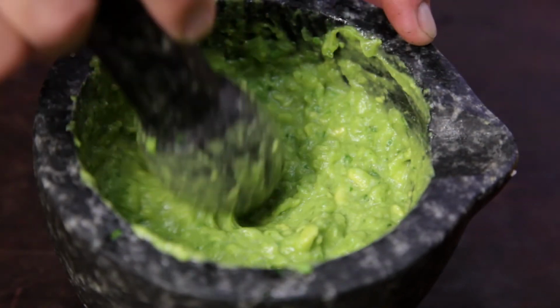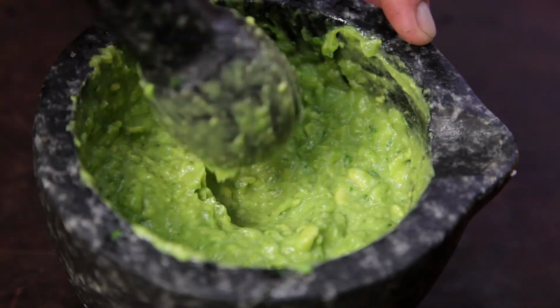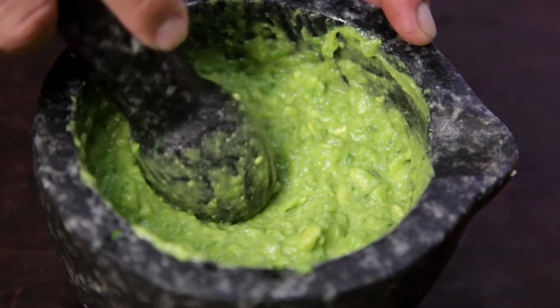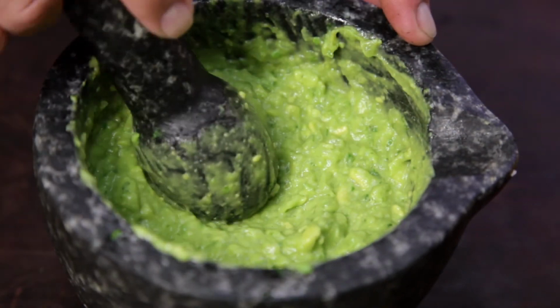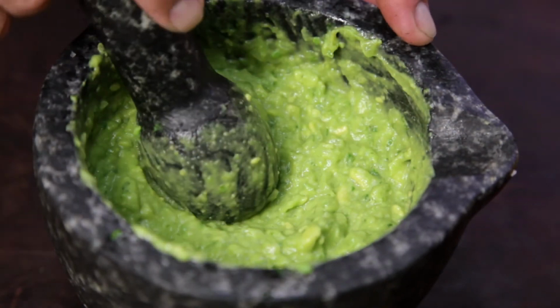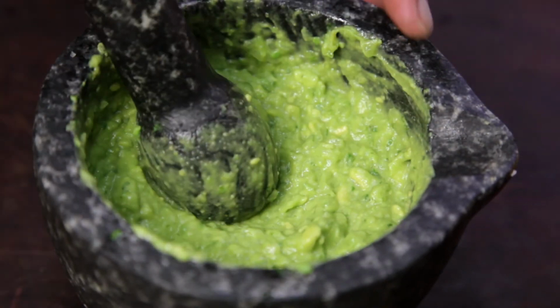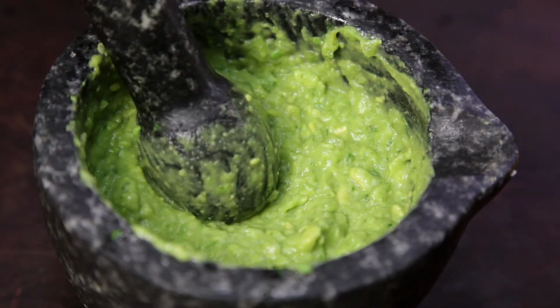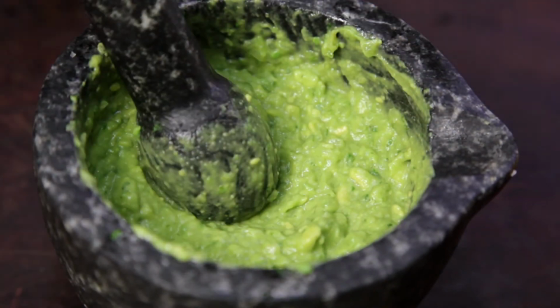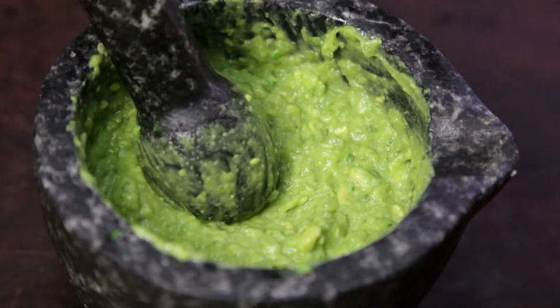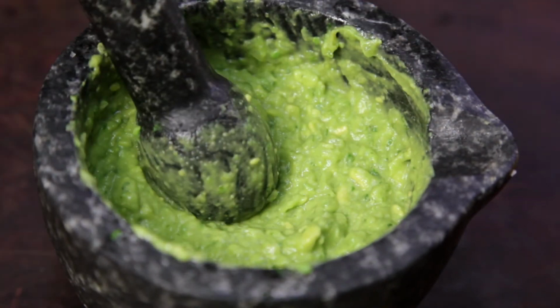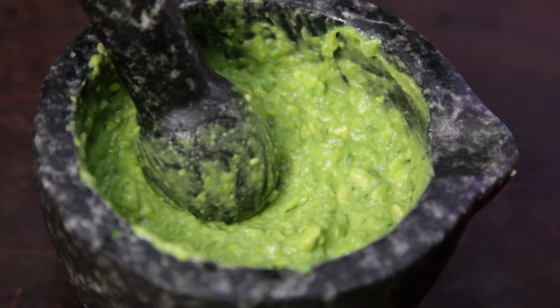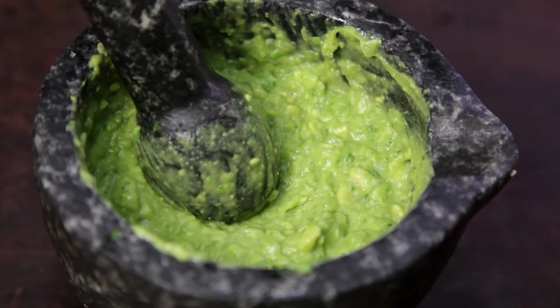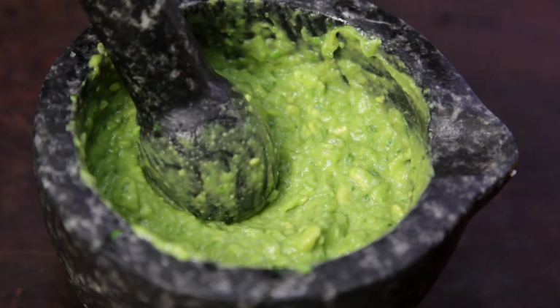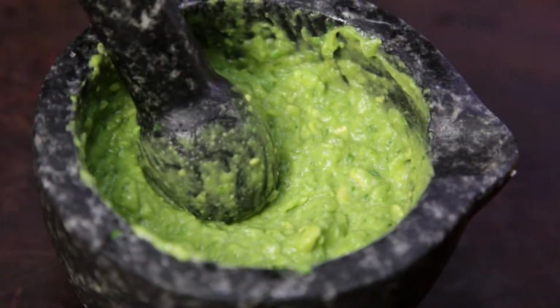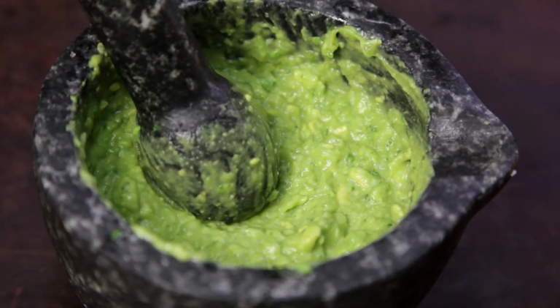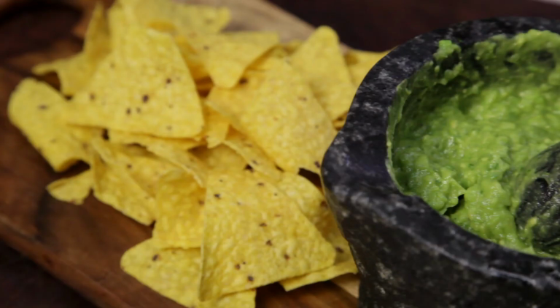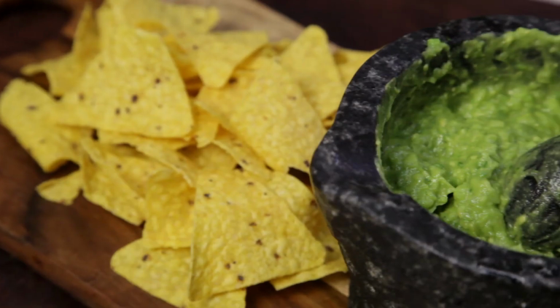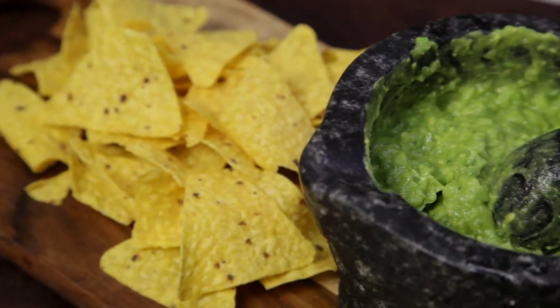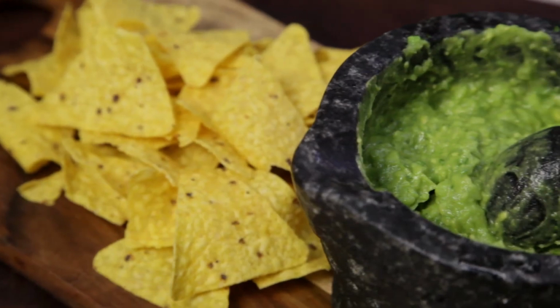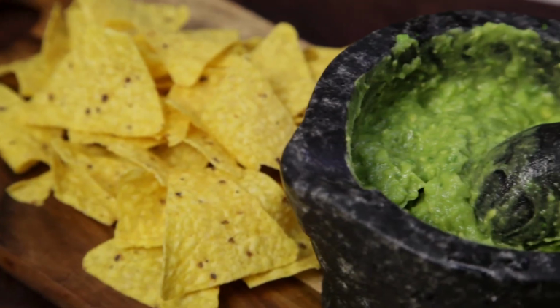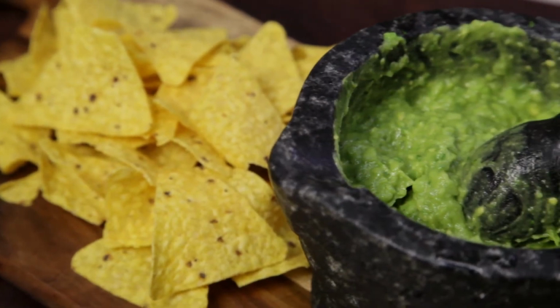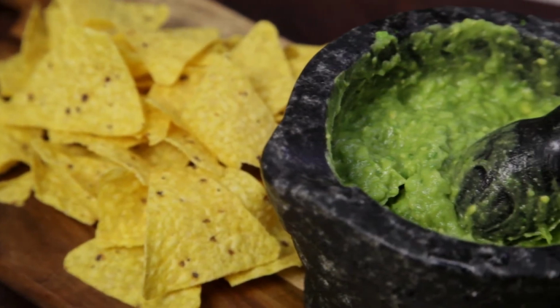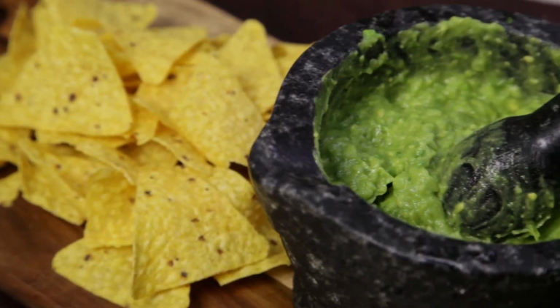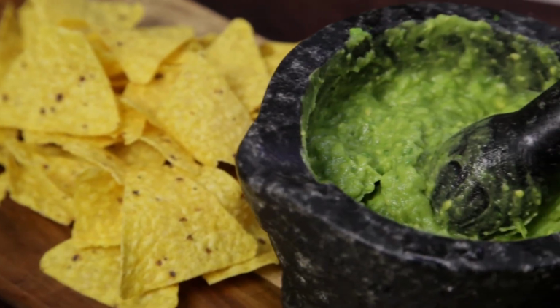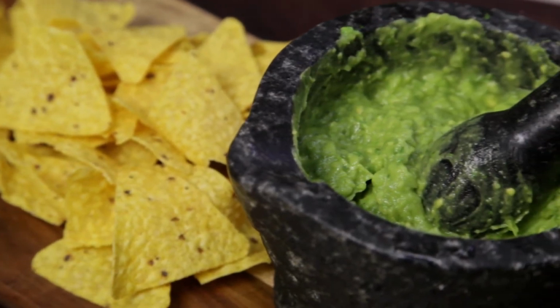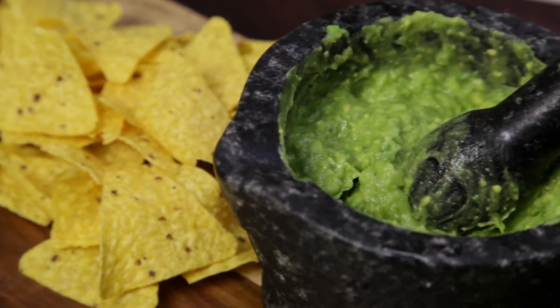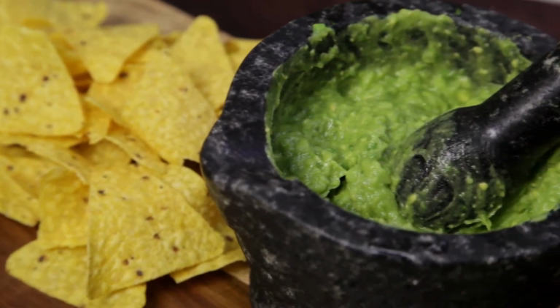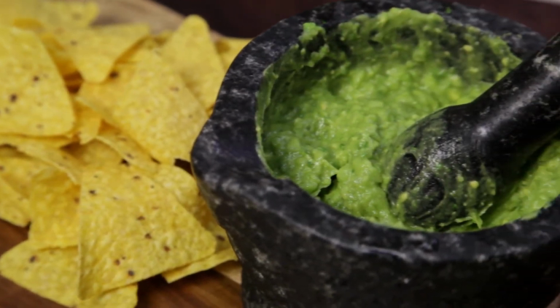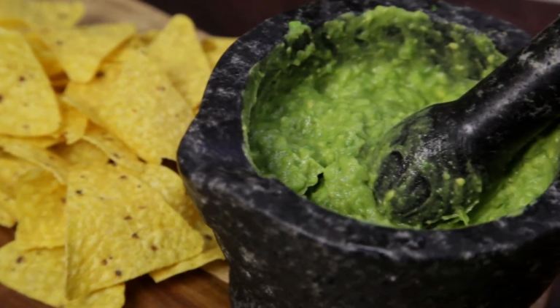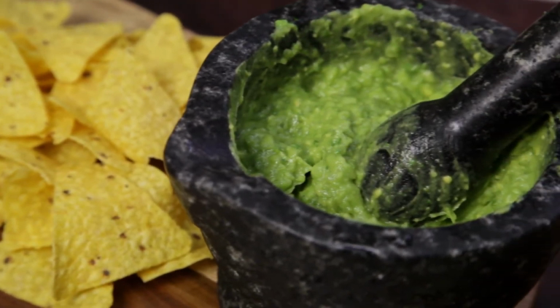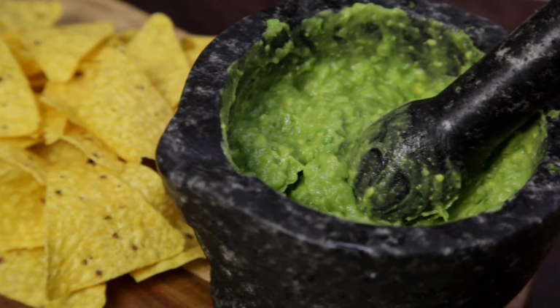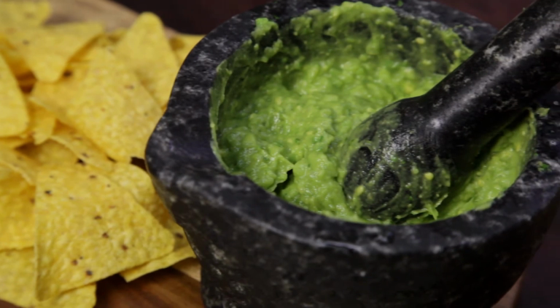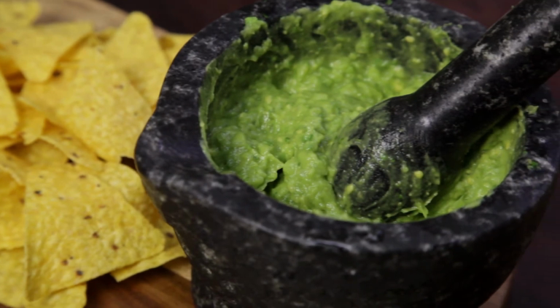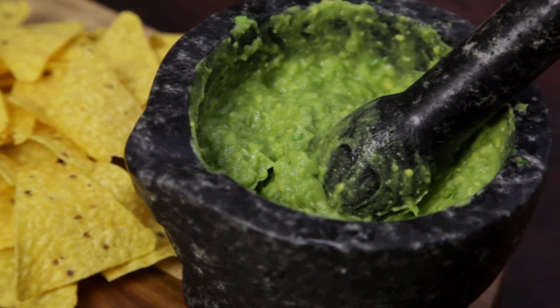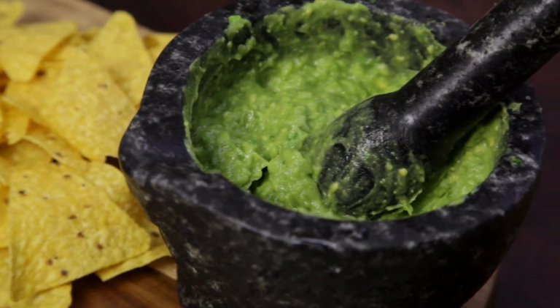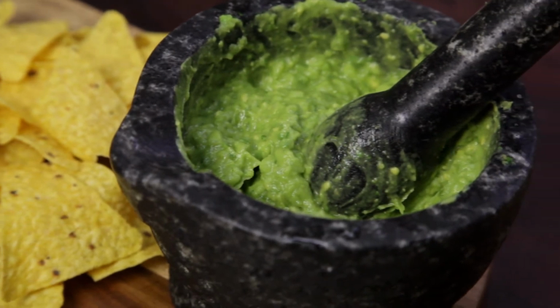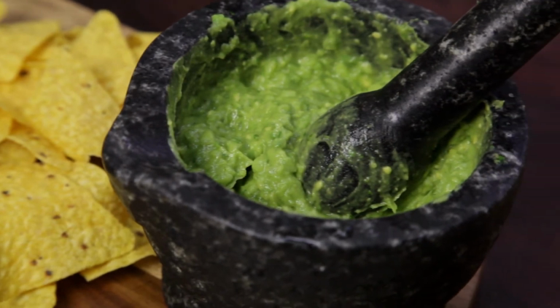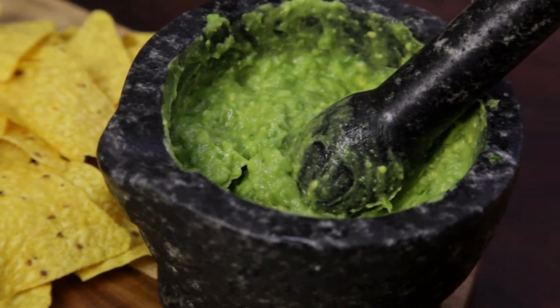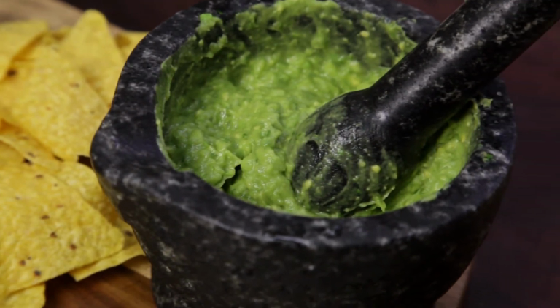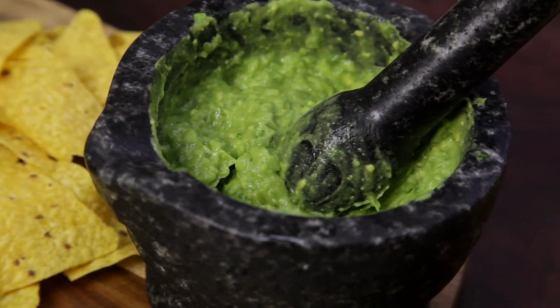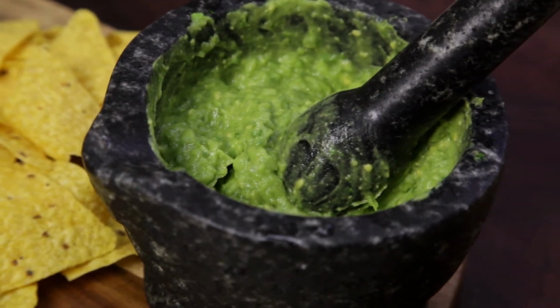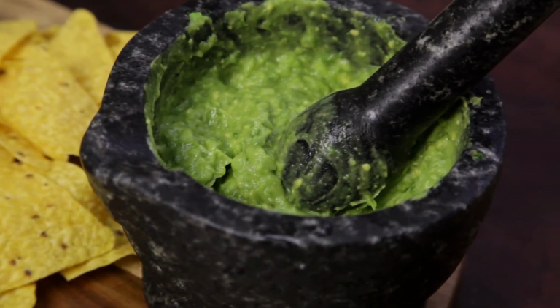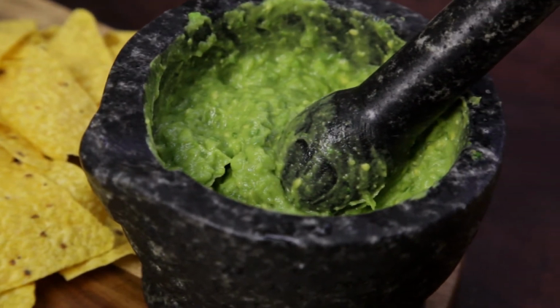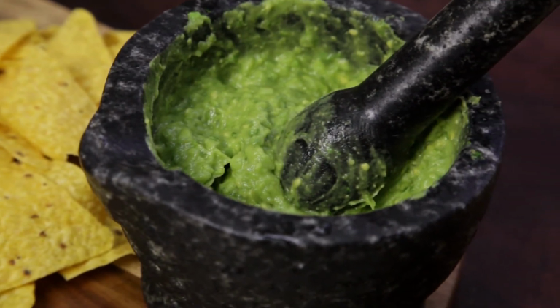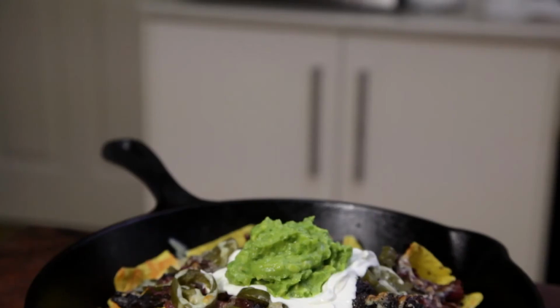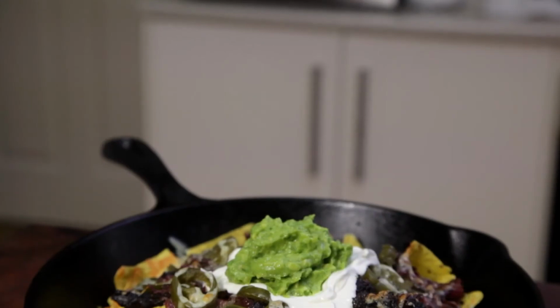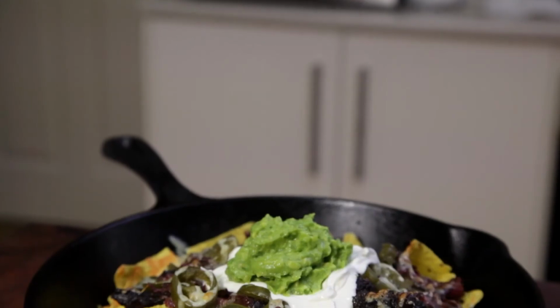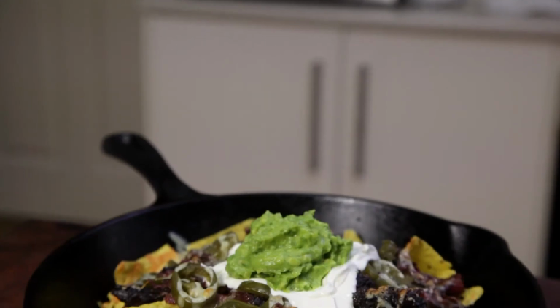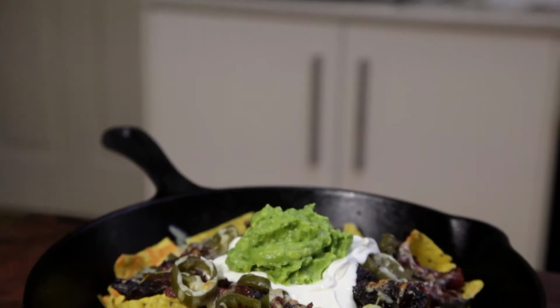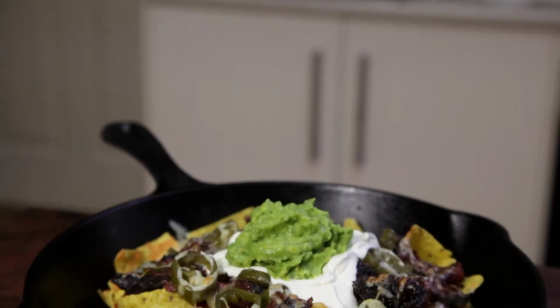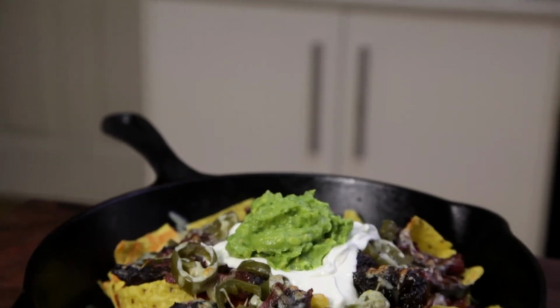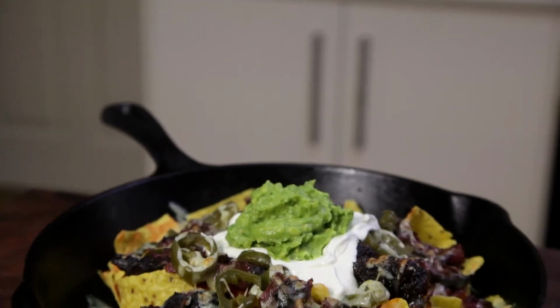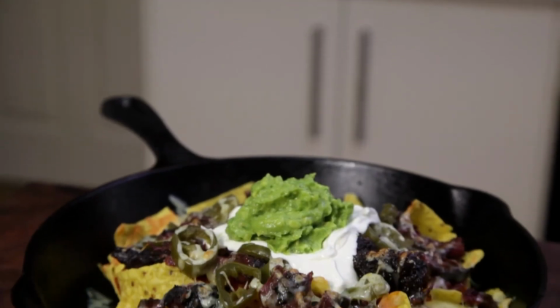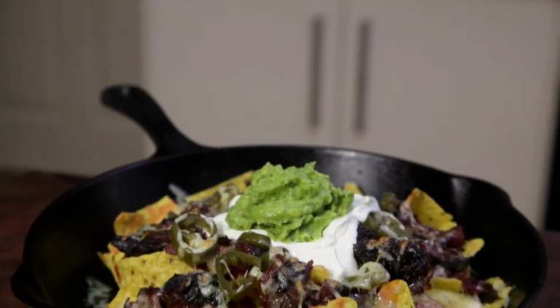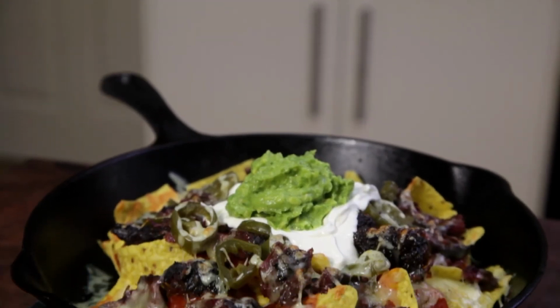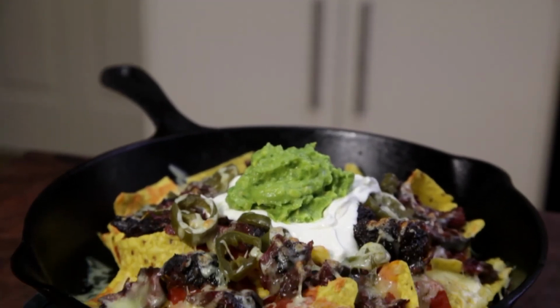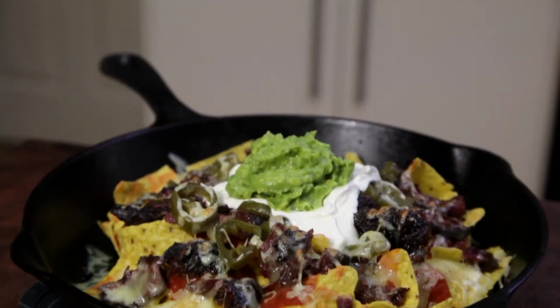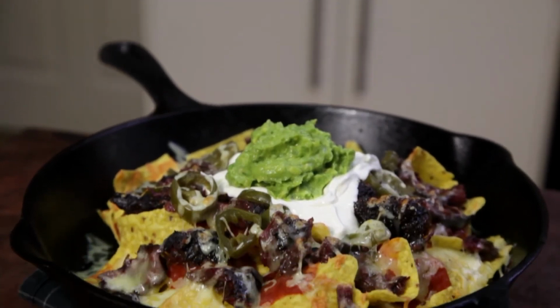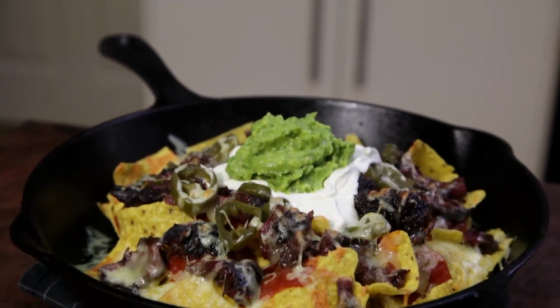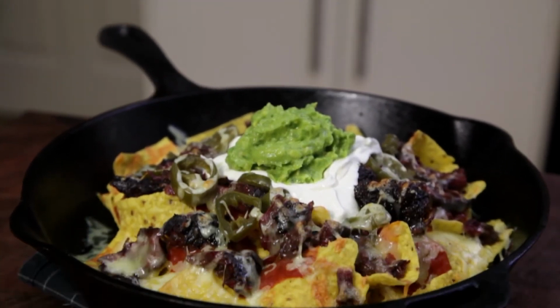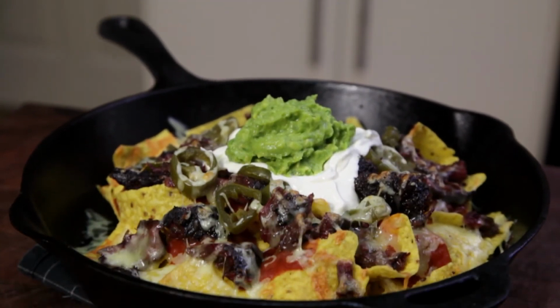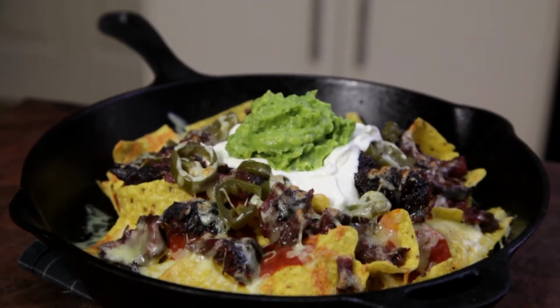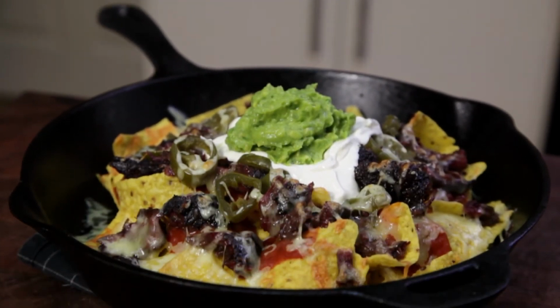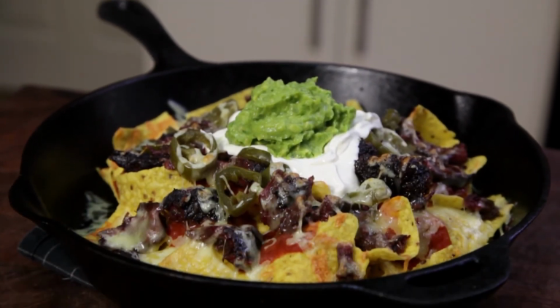There you have it — a quick and simple guacamole. This is perfect as a dish, or even better, on top of some beef cheek nachos.